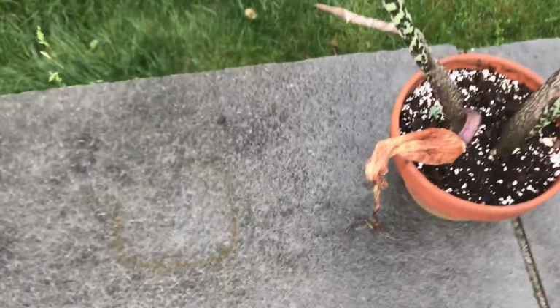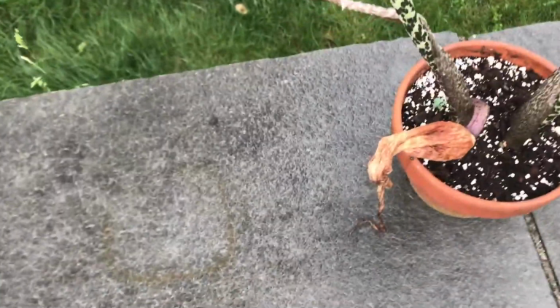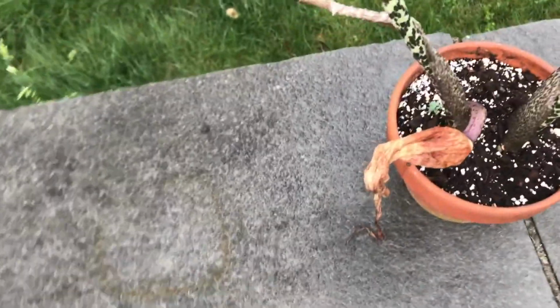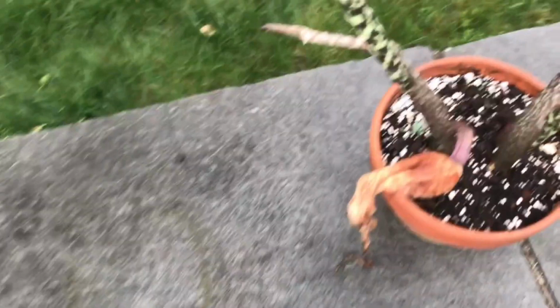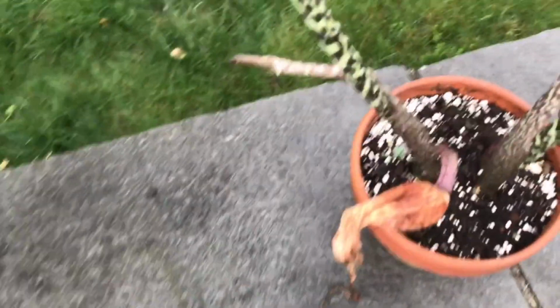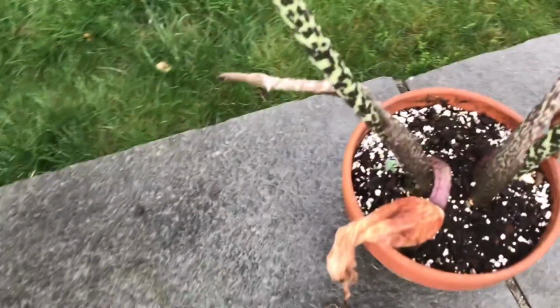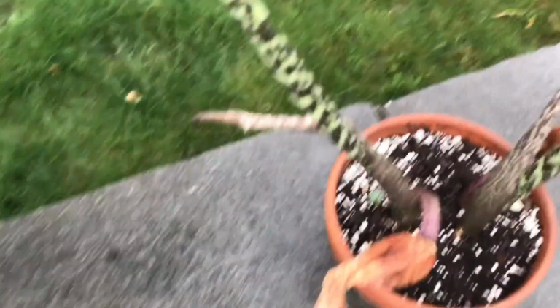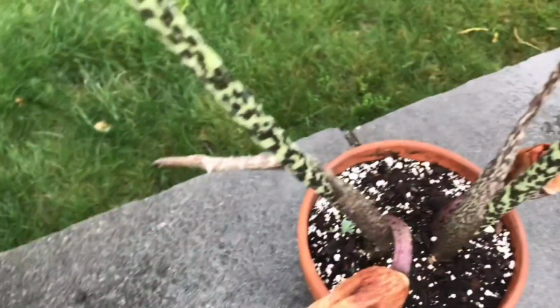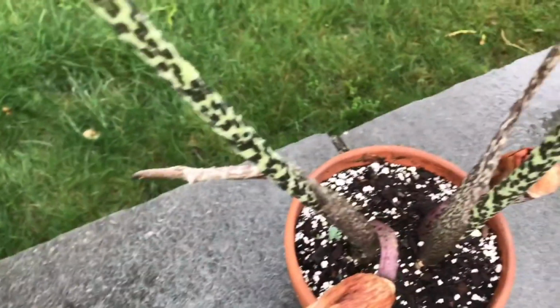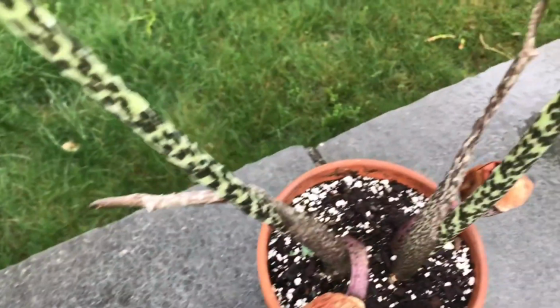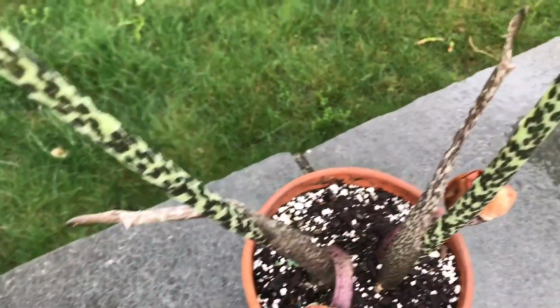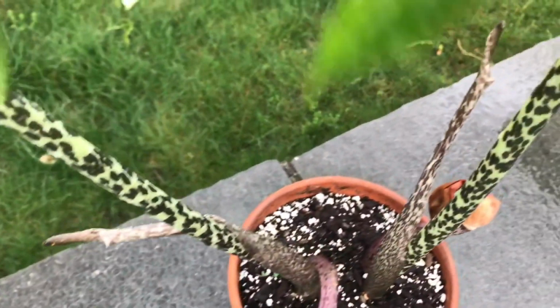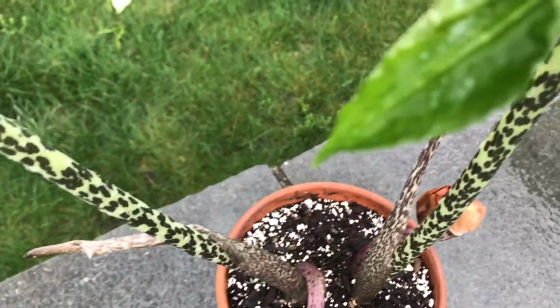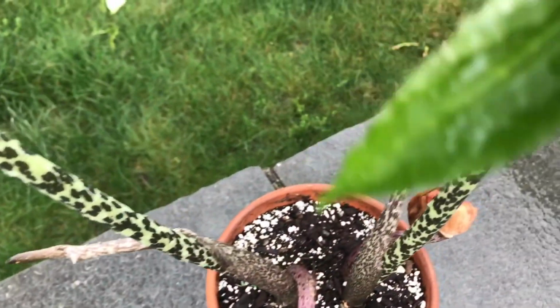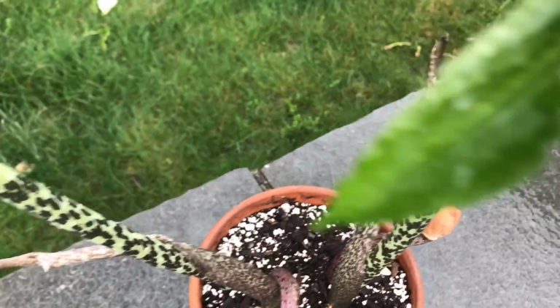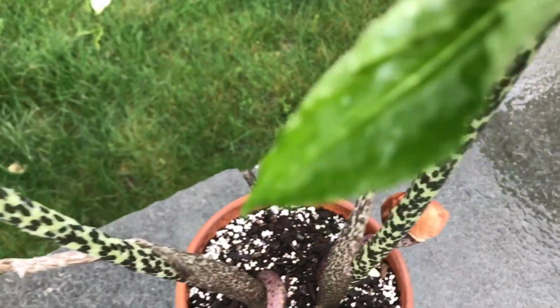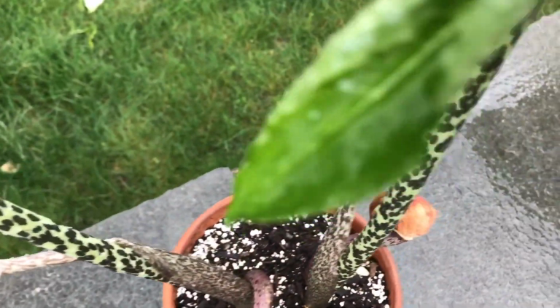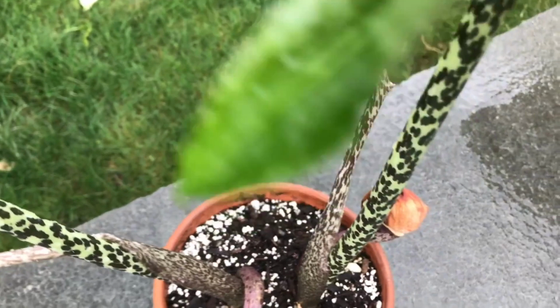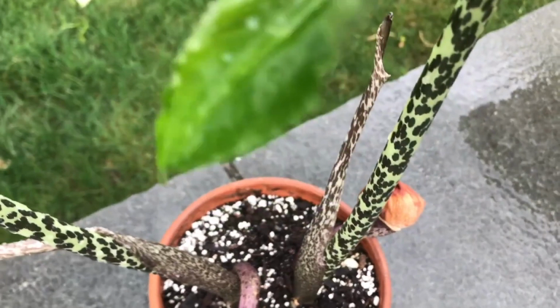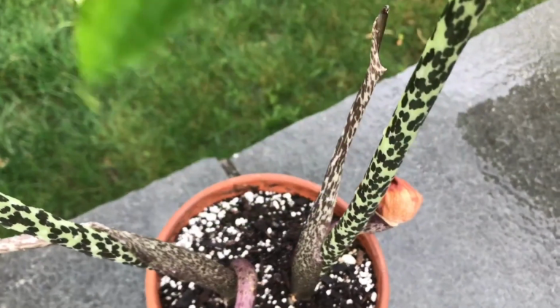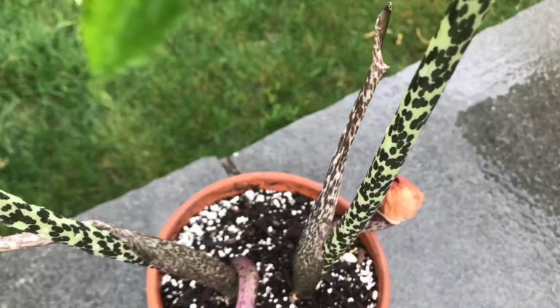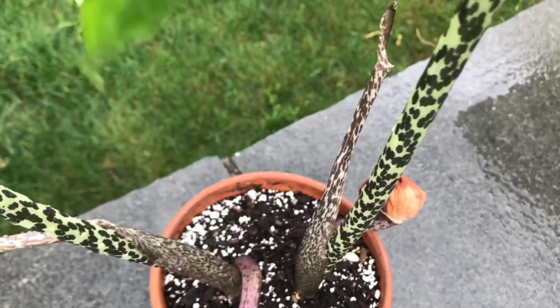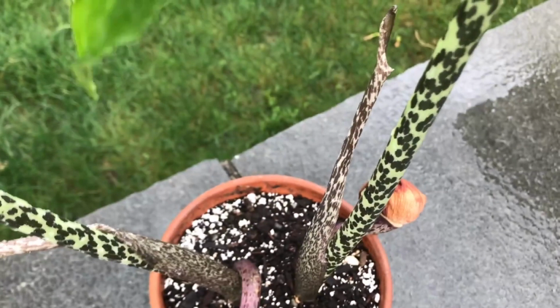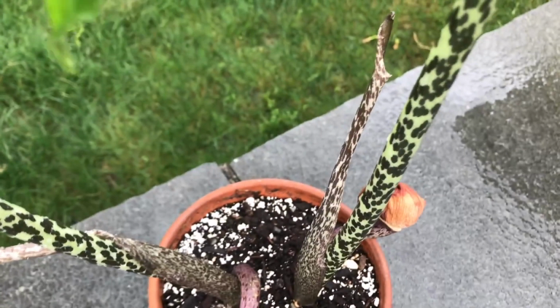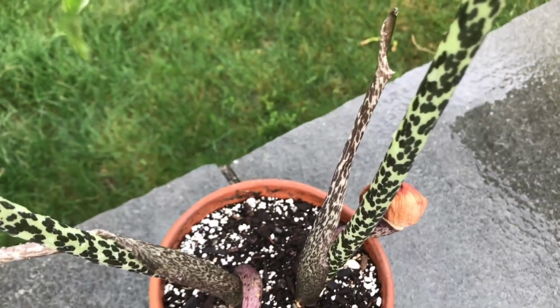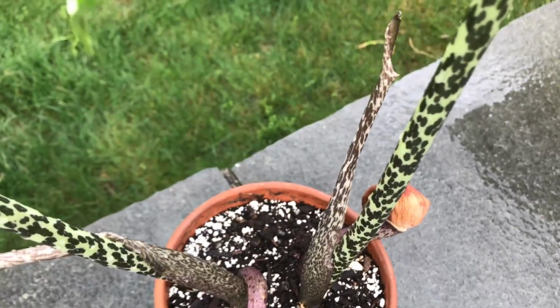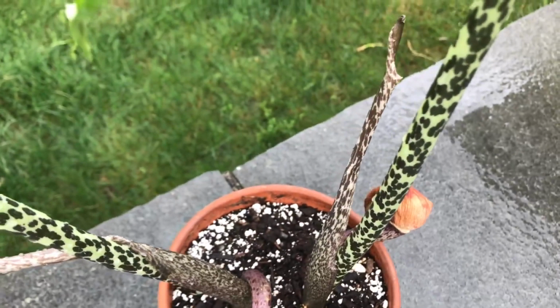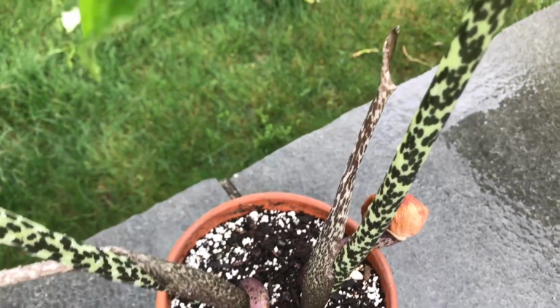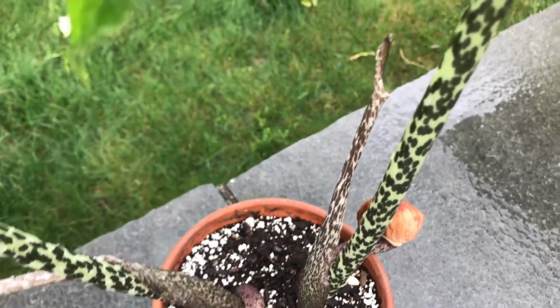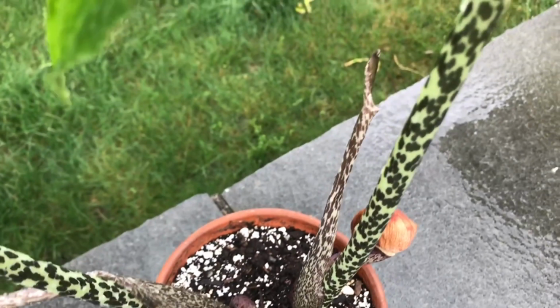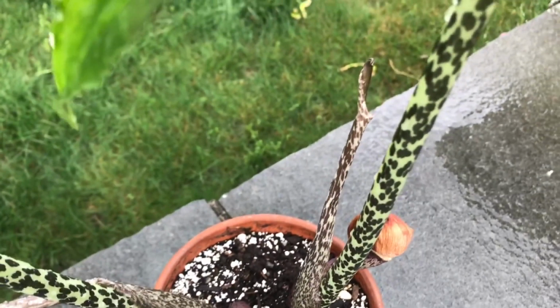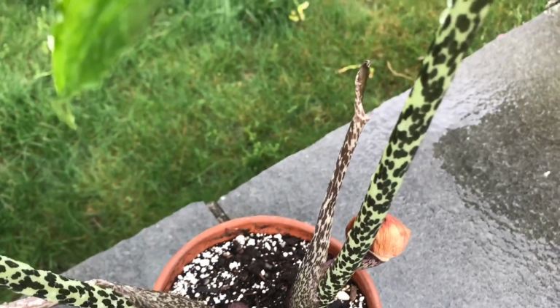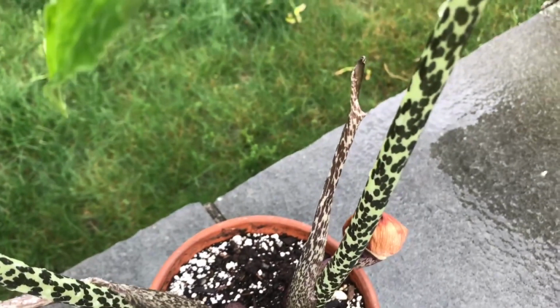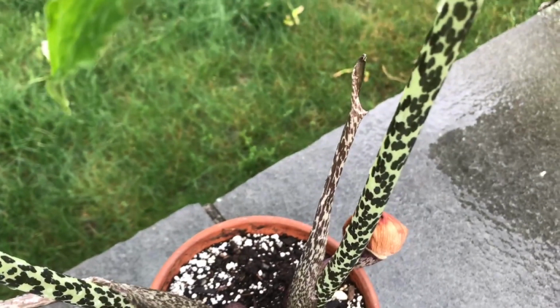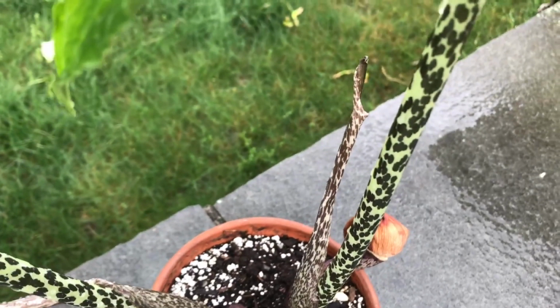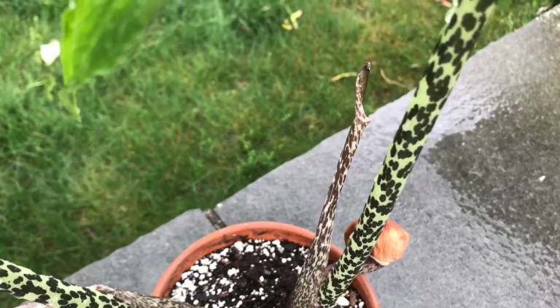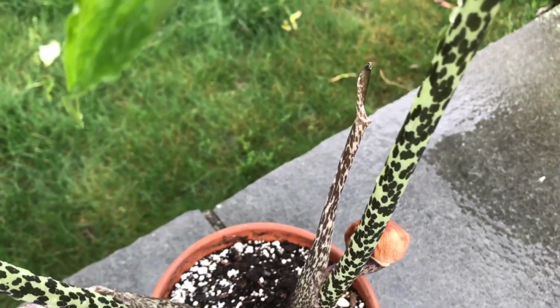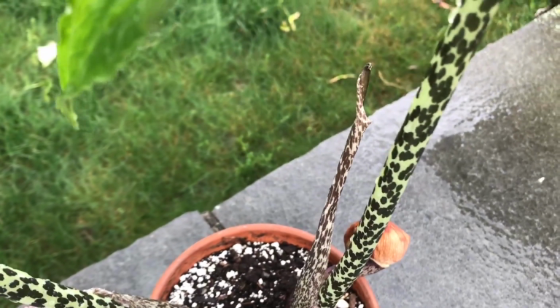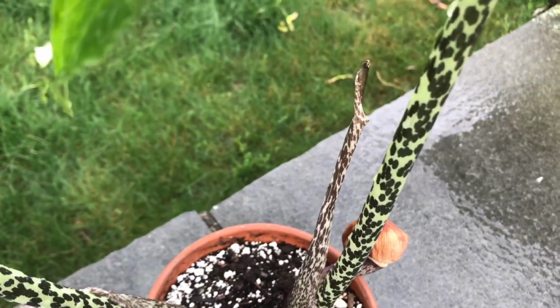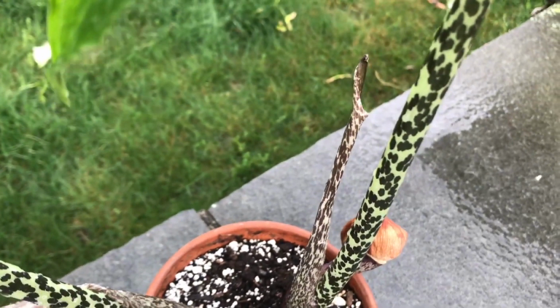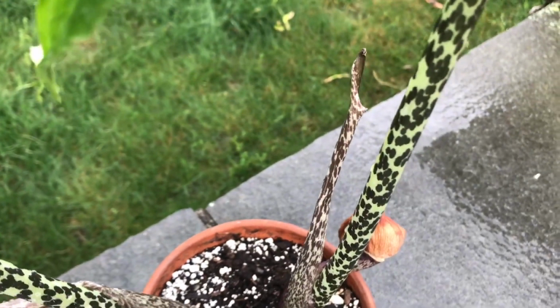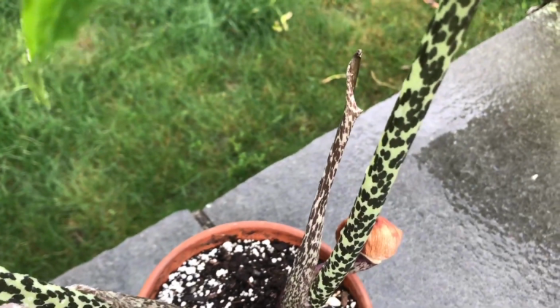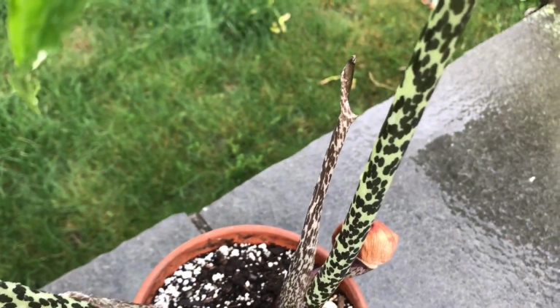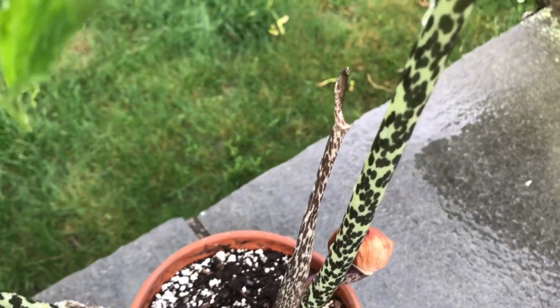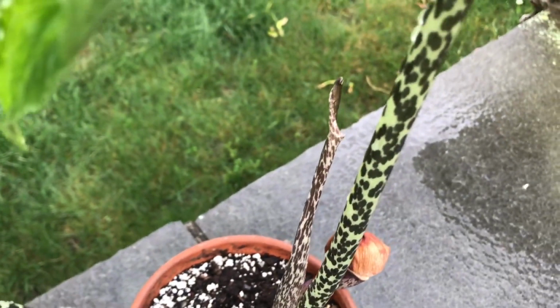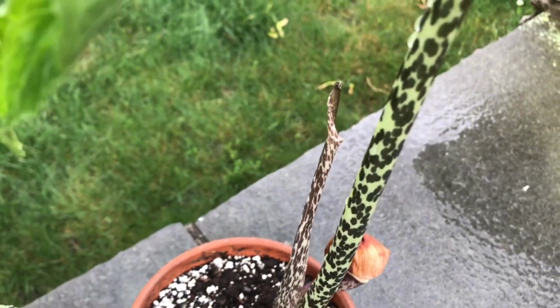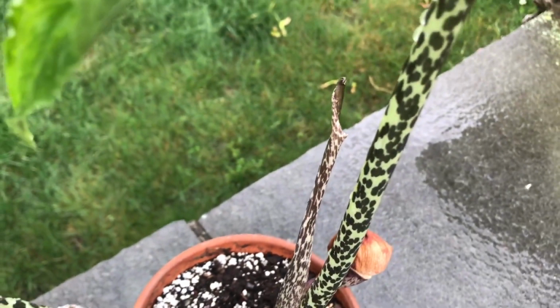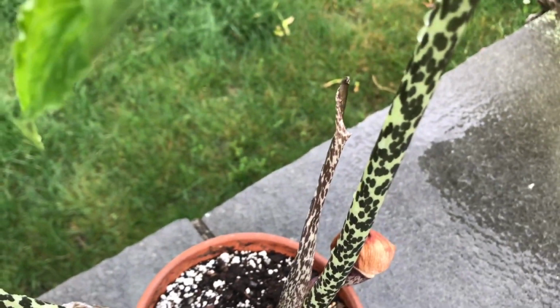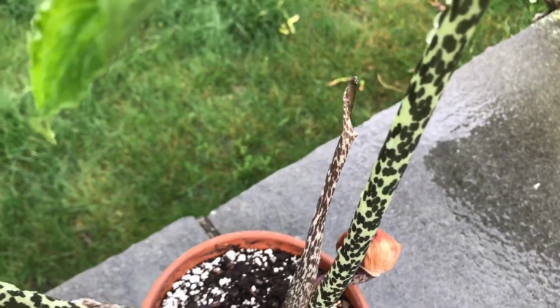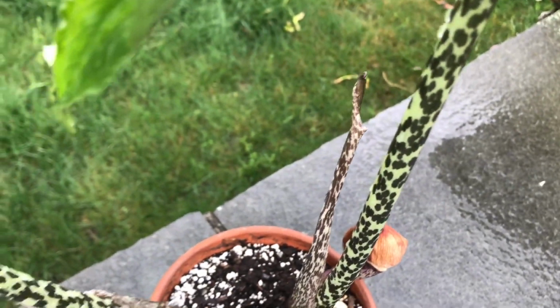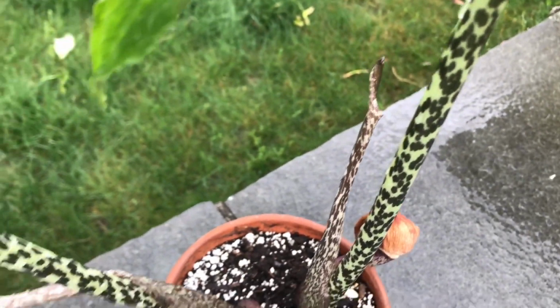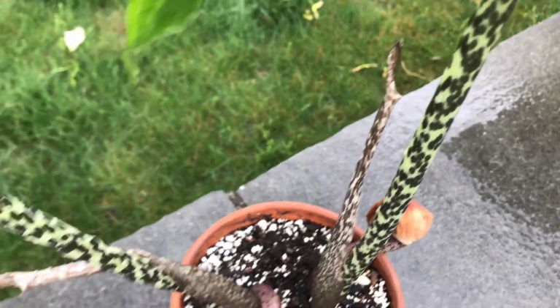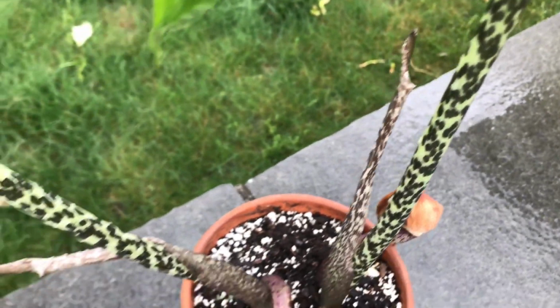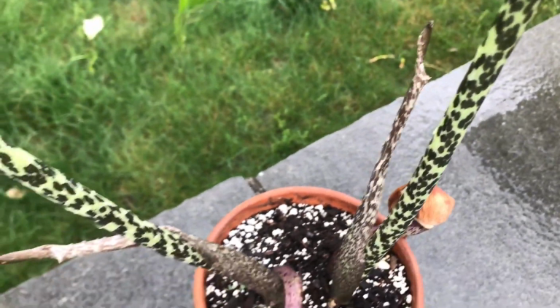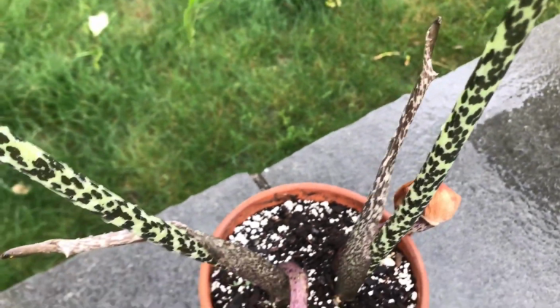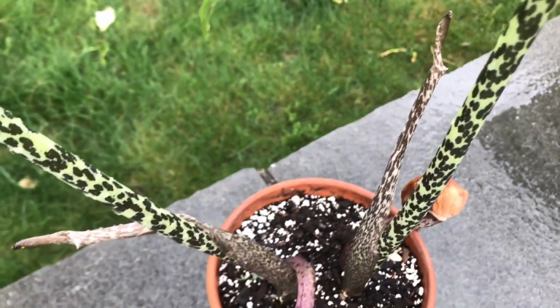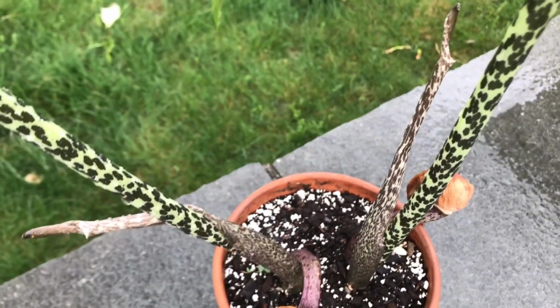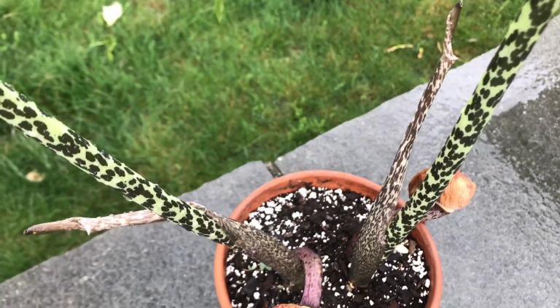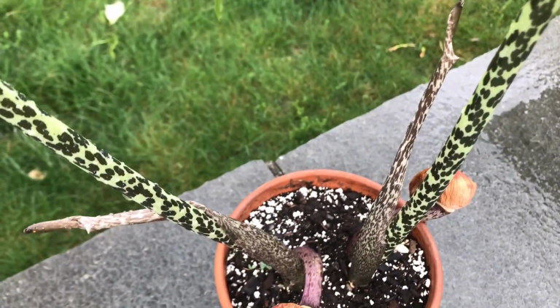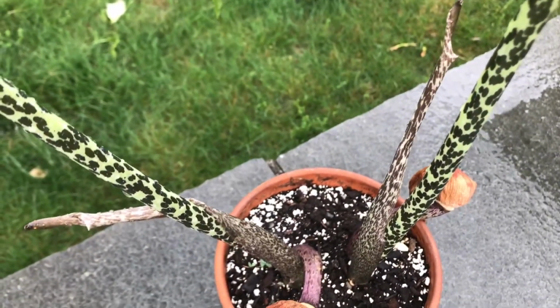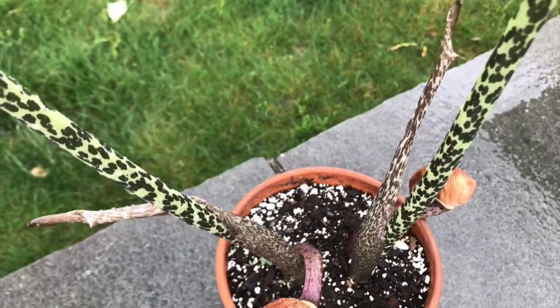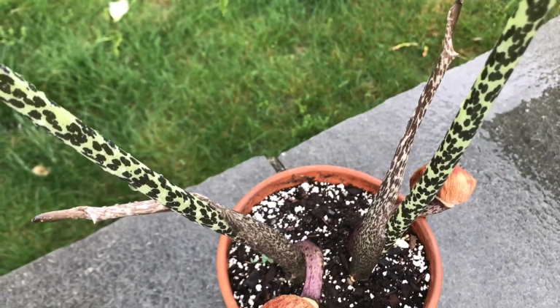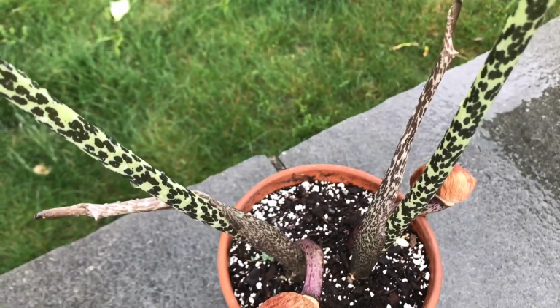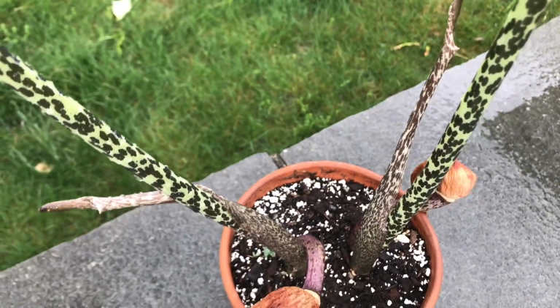But again, look at the stems. How cool is that? Very neat.